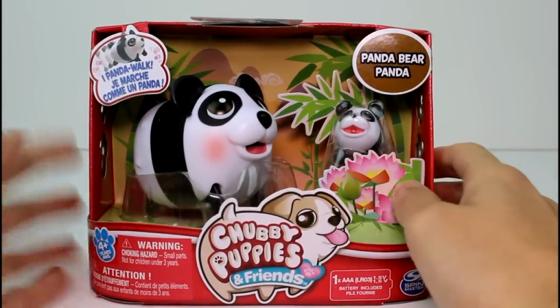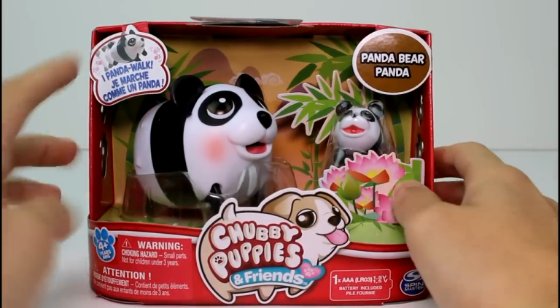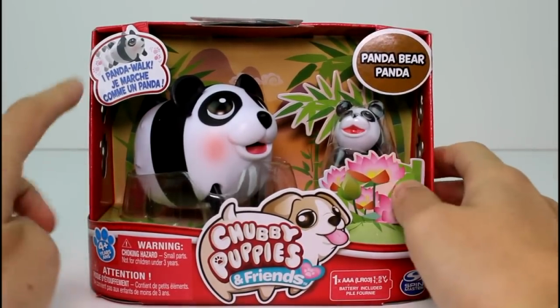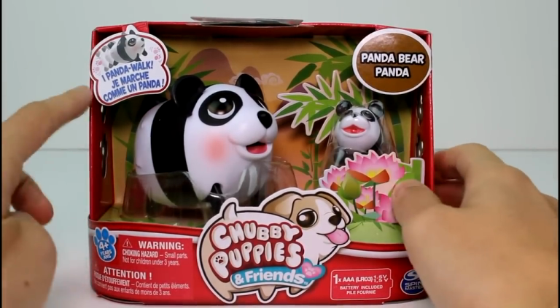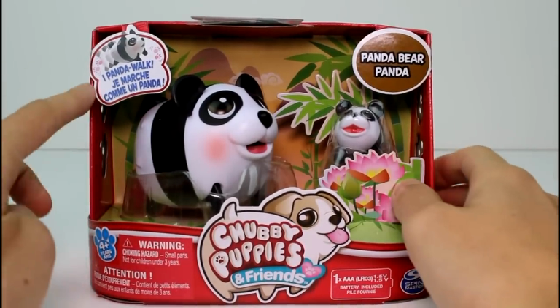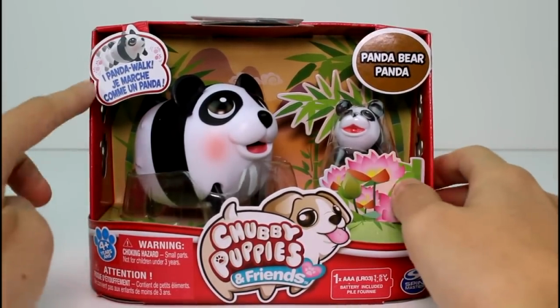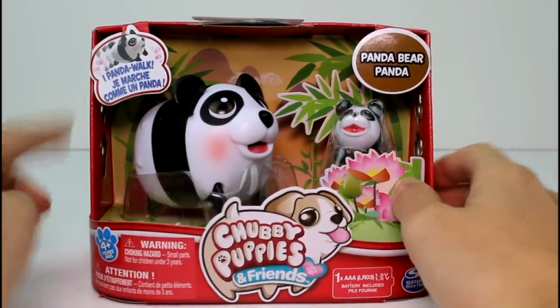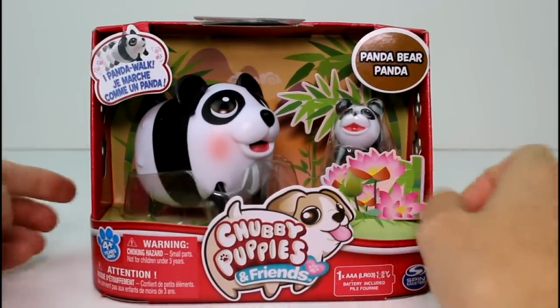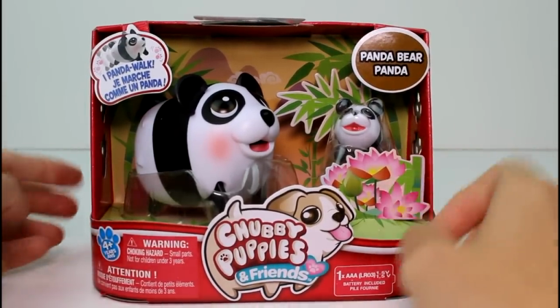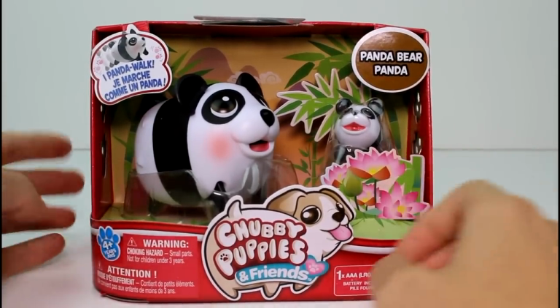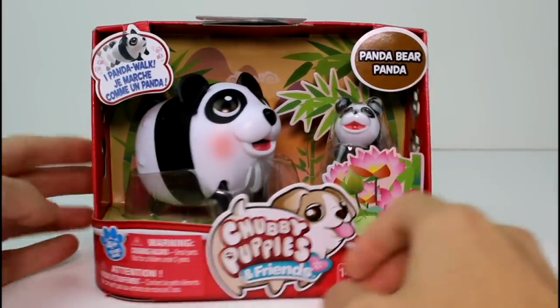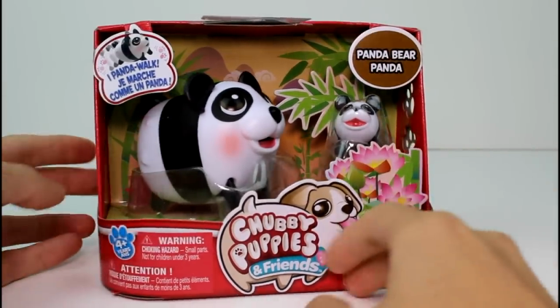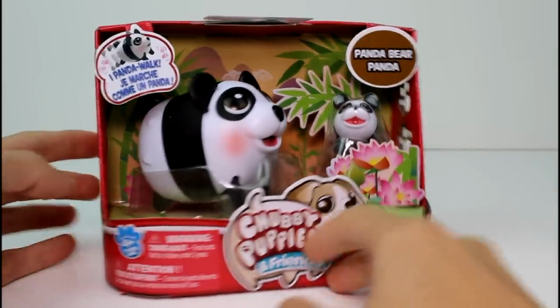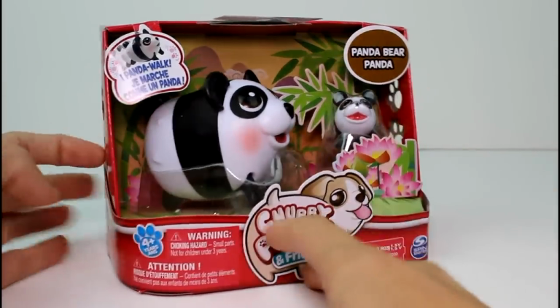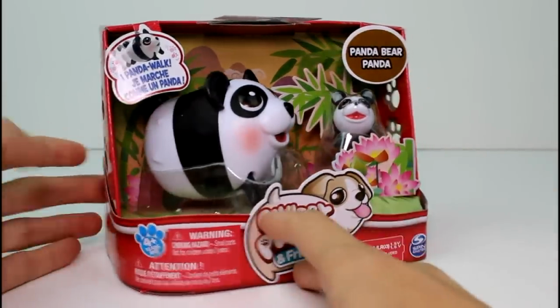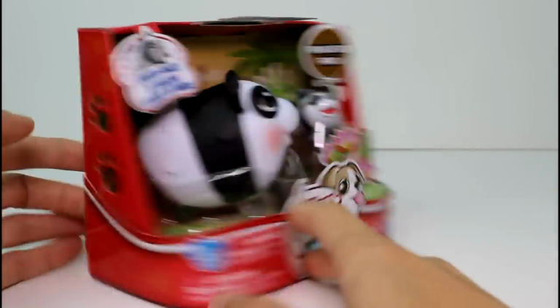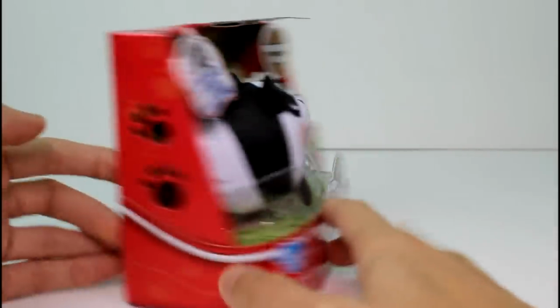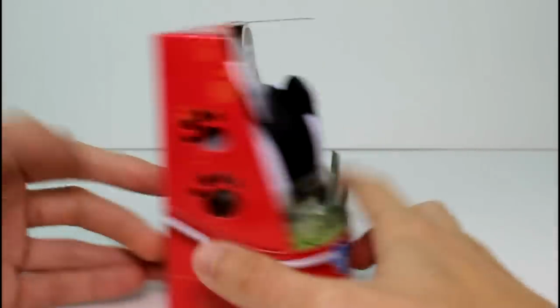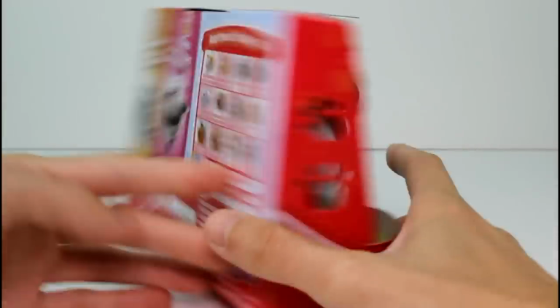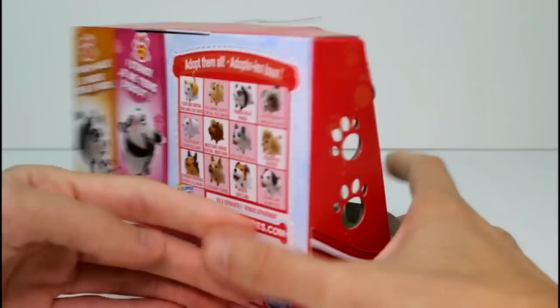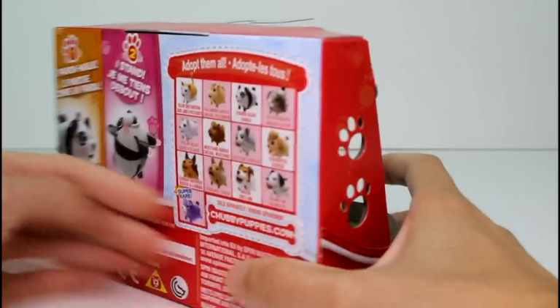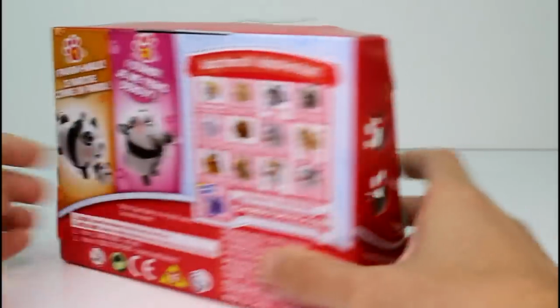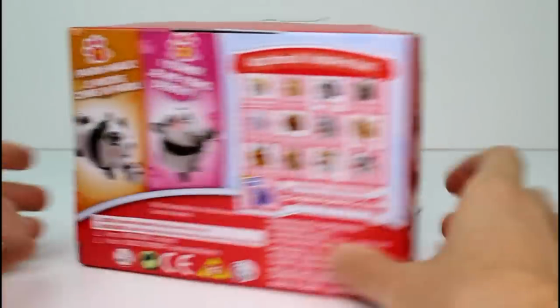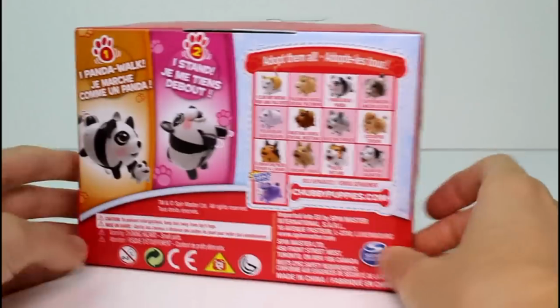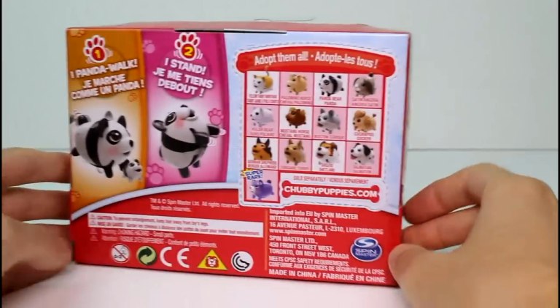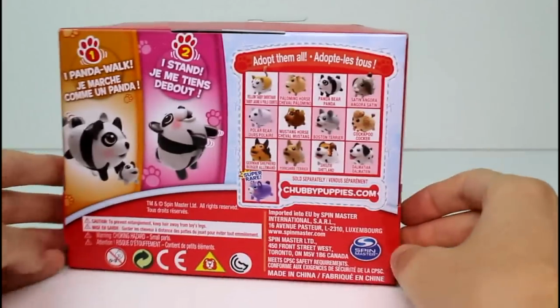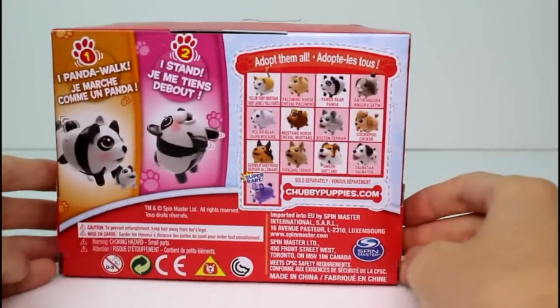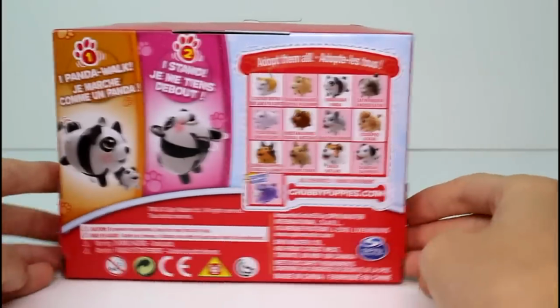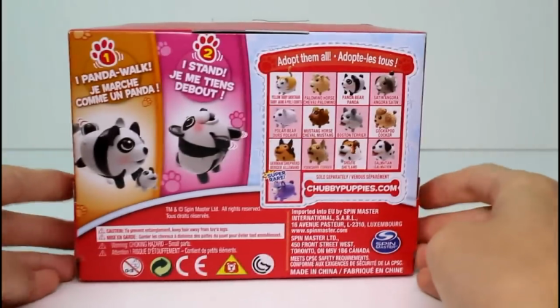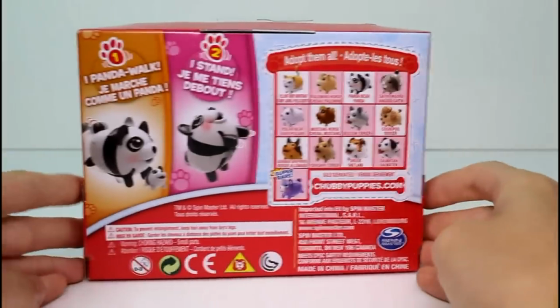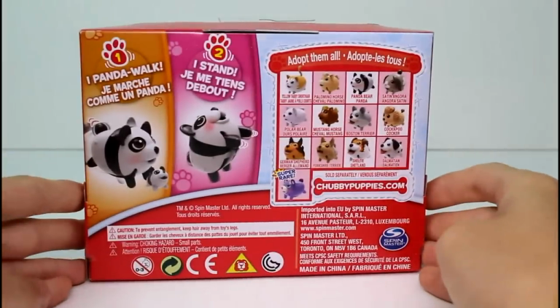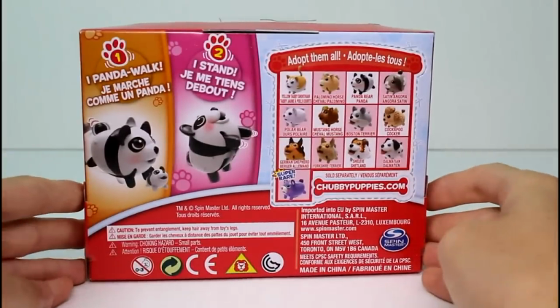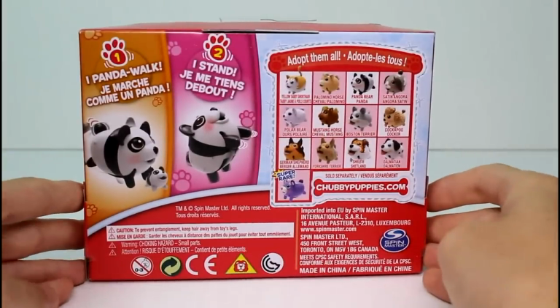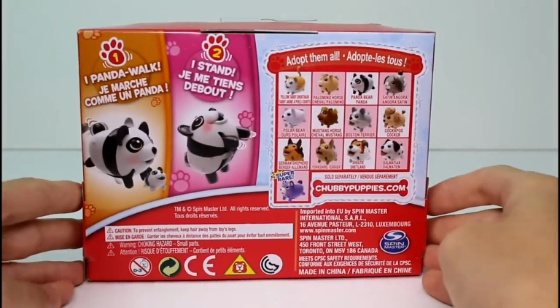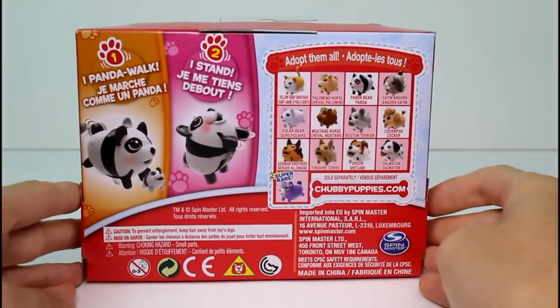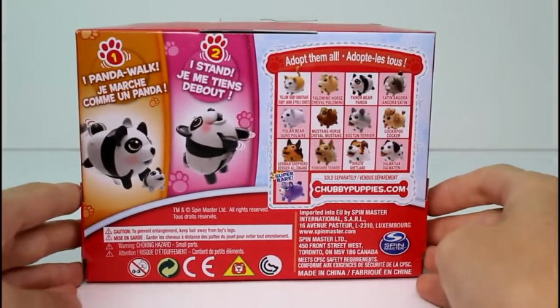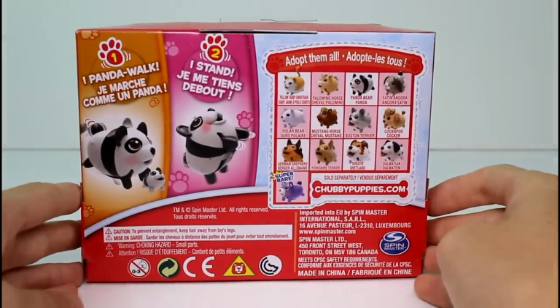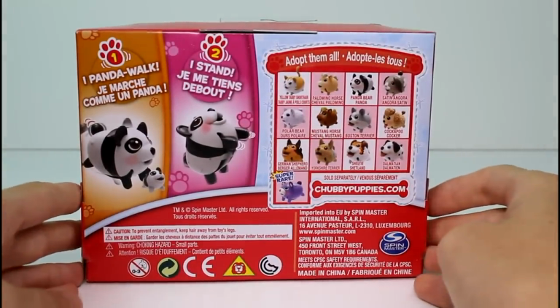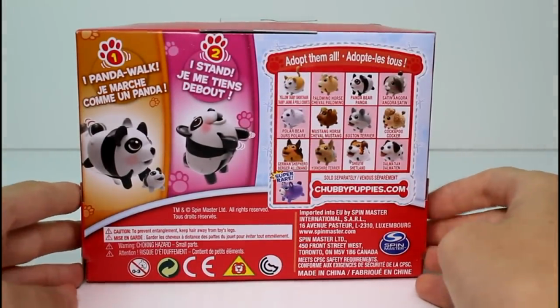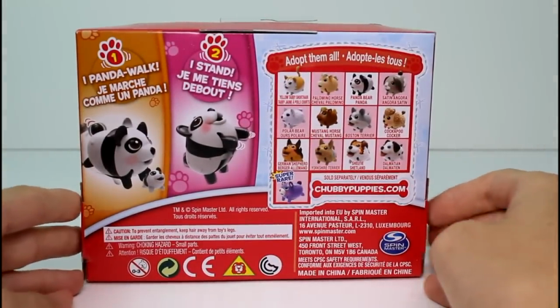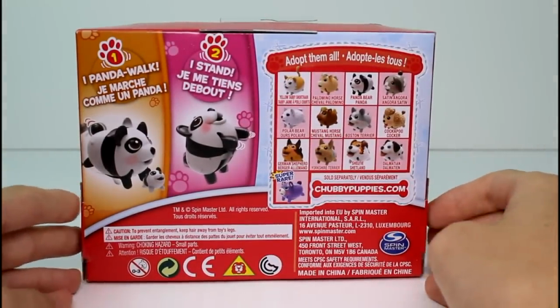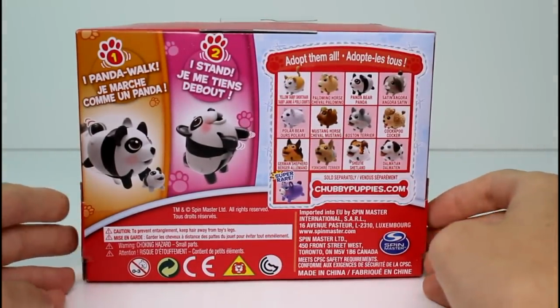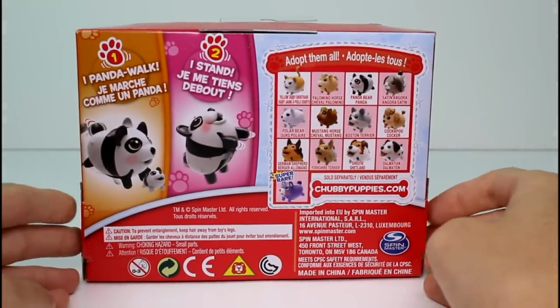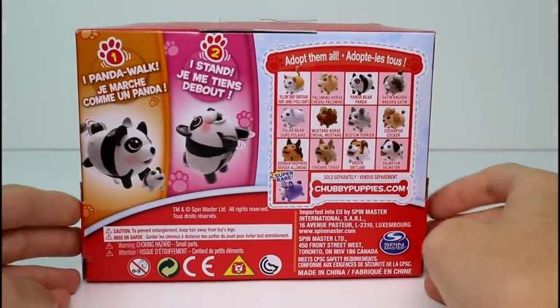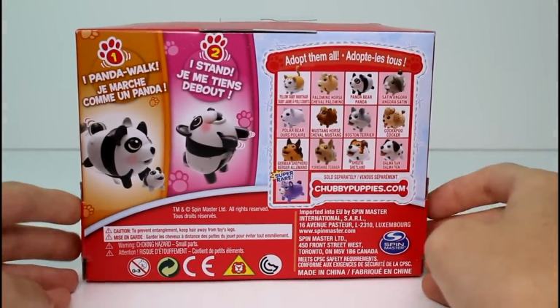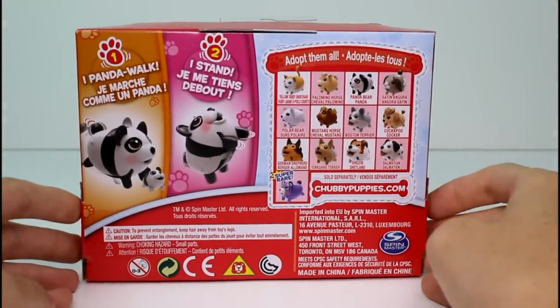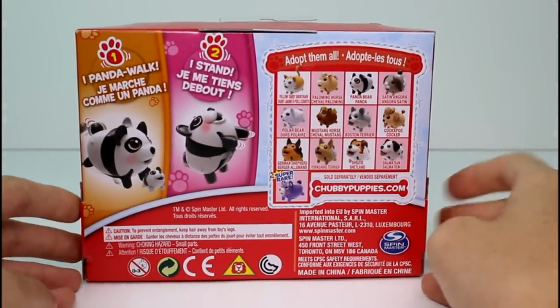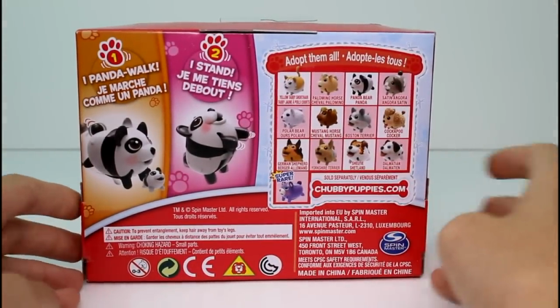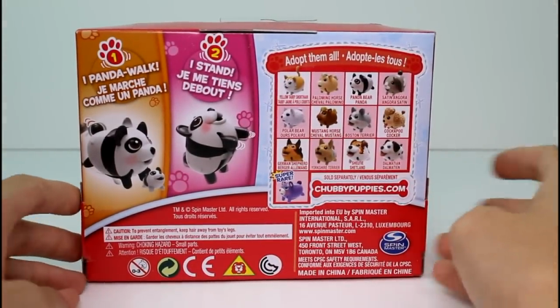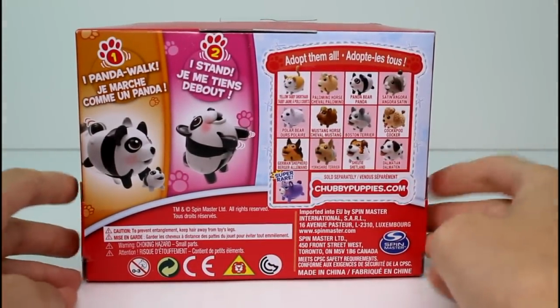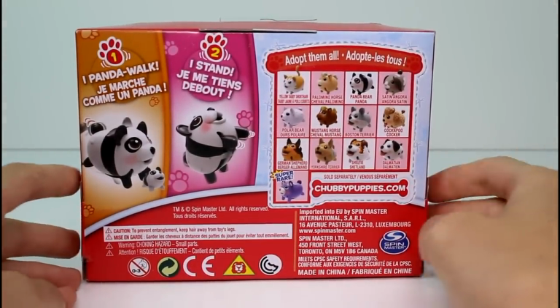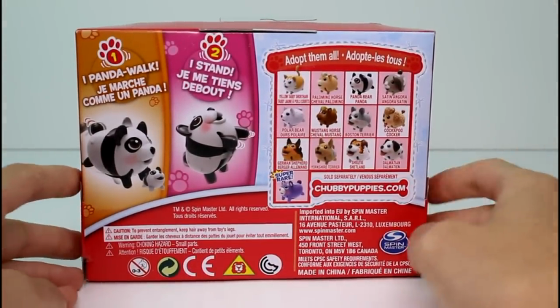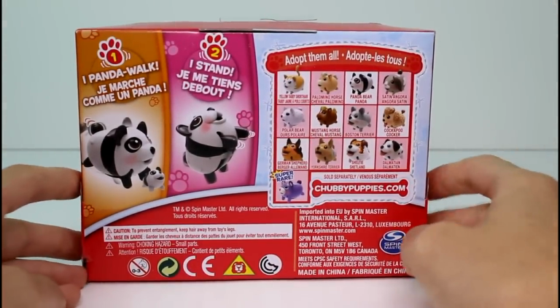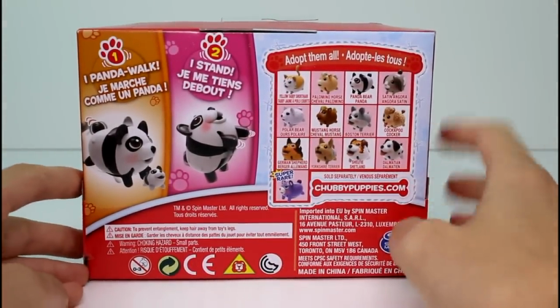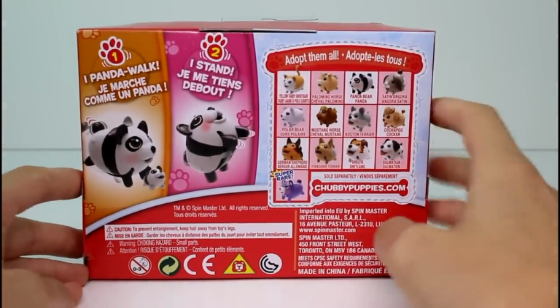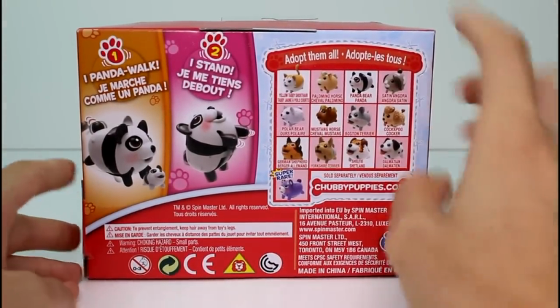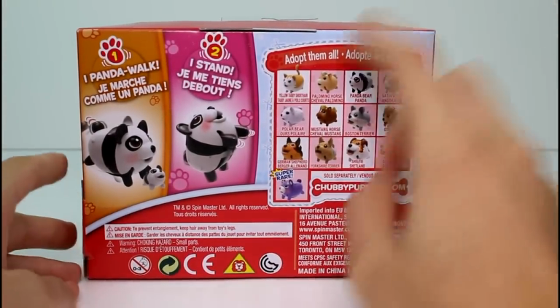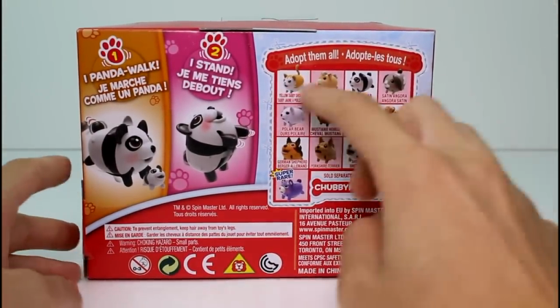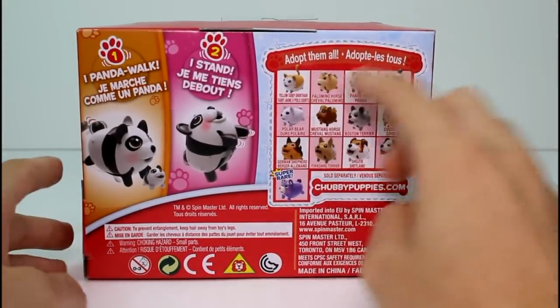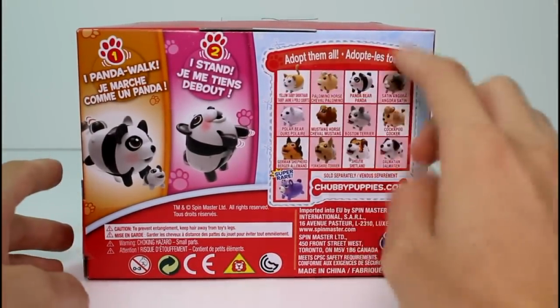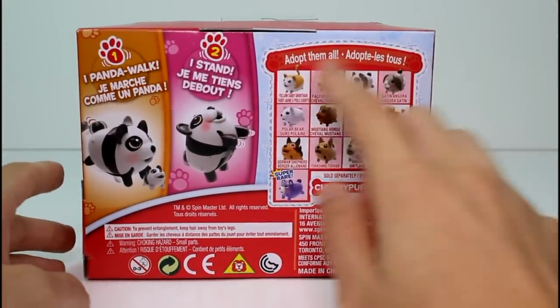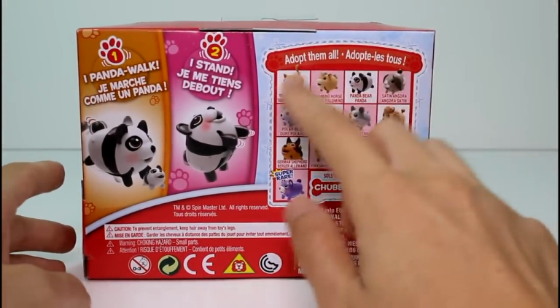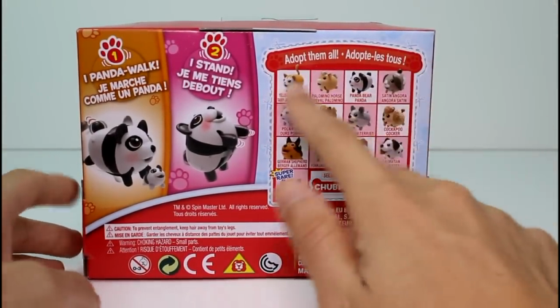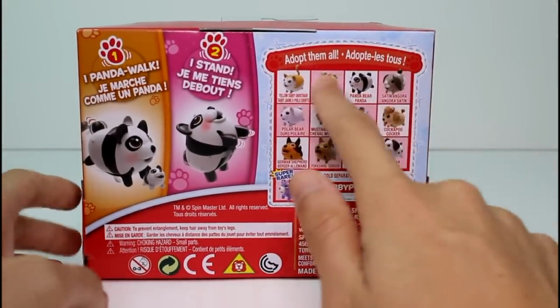And it says, I panda walk. Let's flip it over. And it says, I panda walk and I stand. It says, adopt them all.